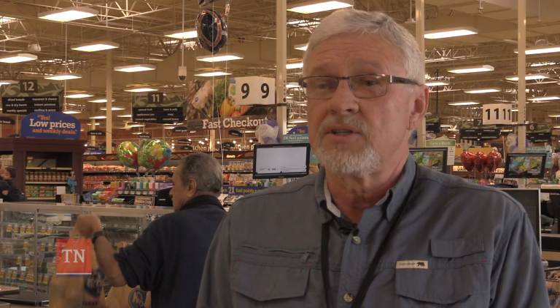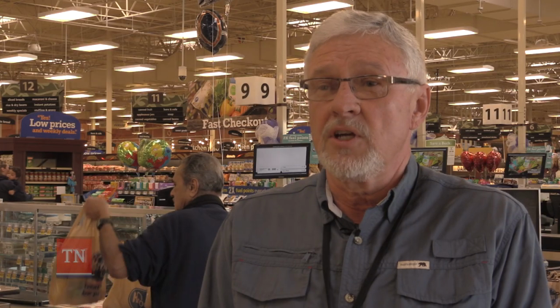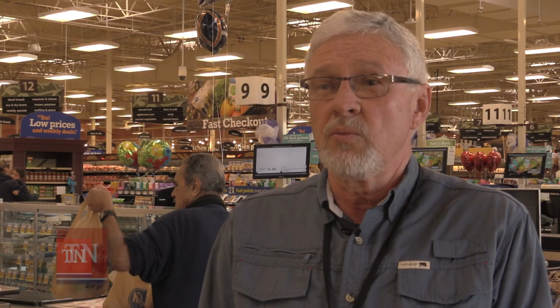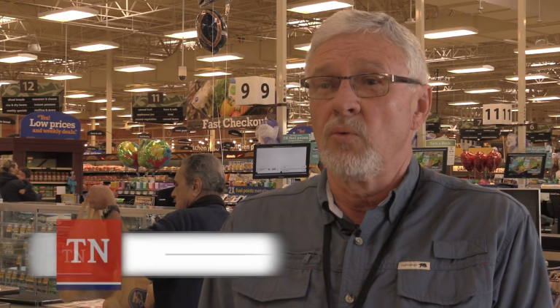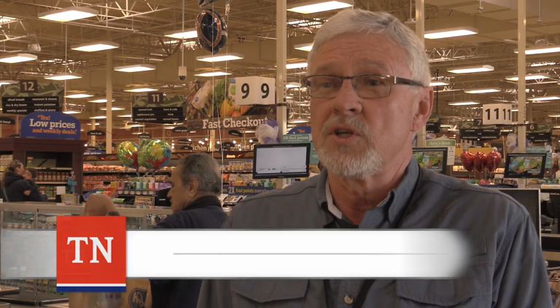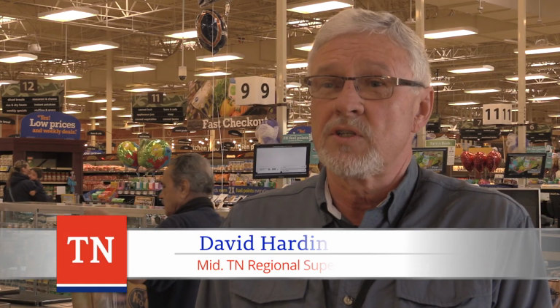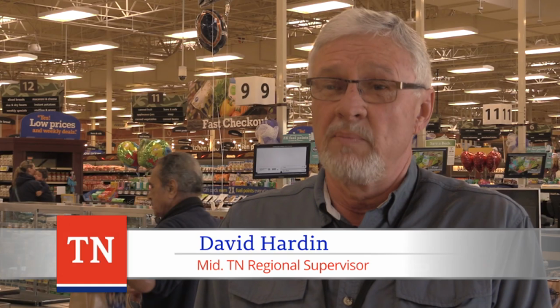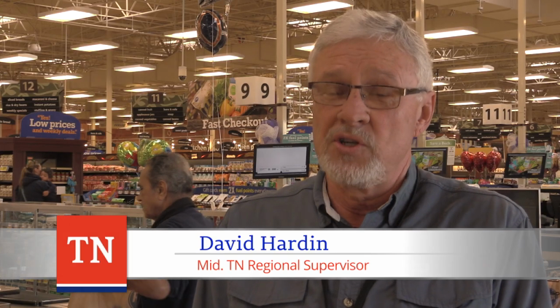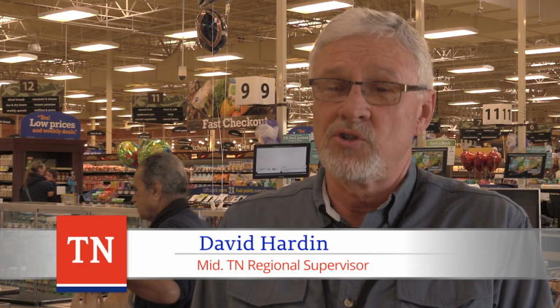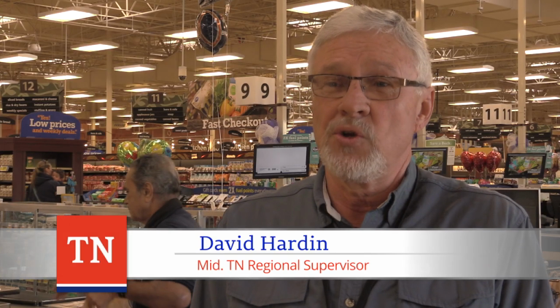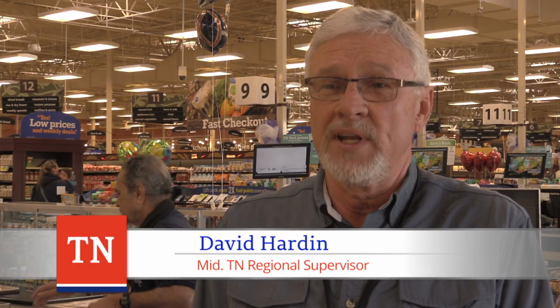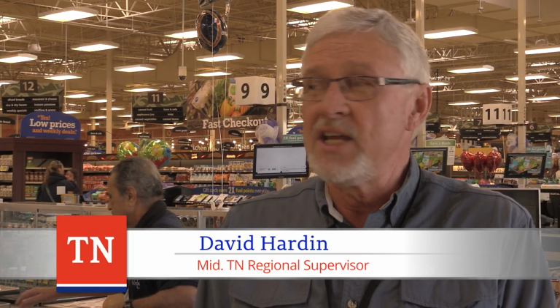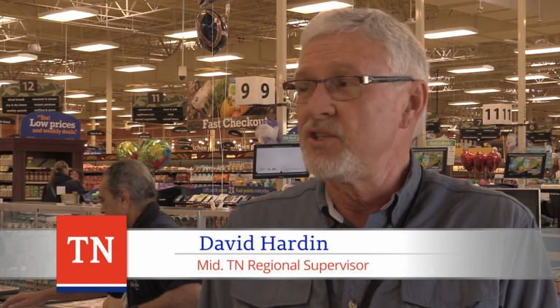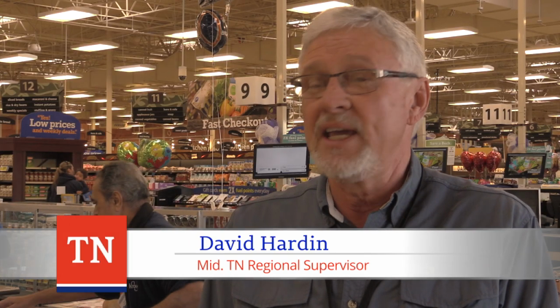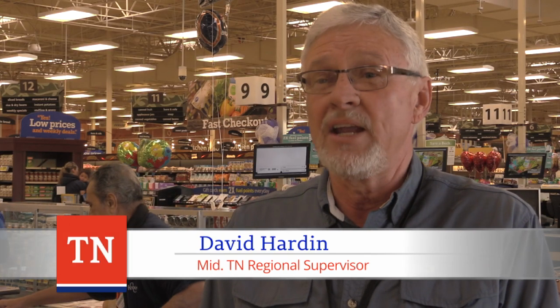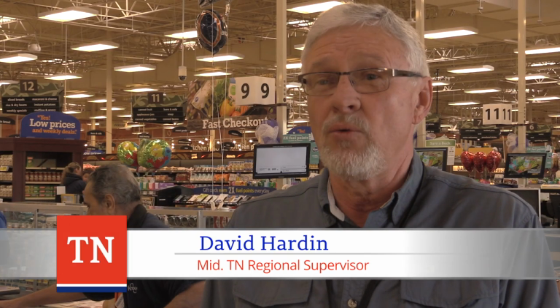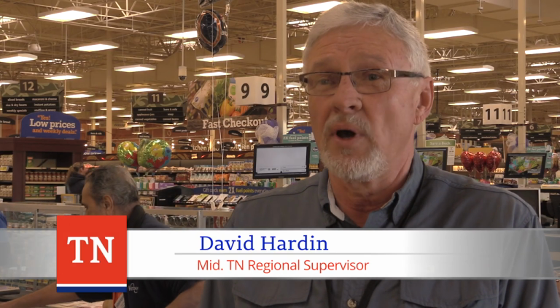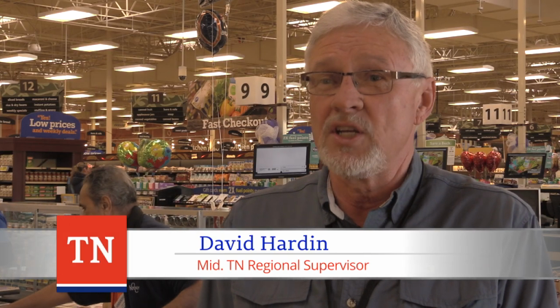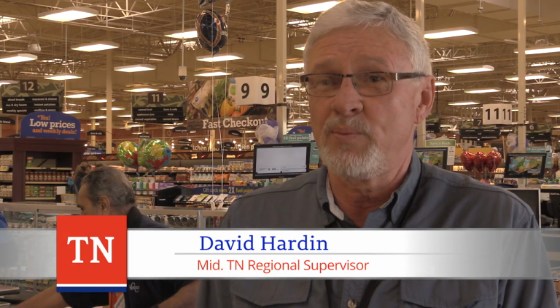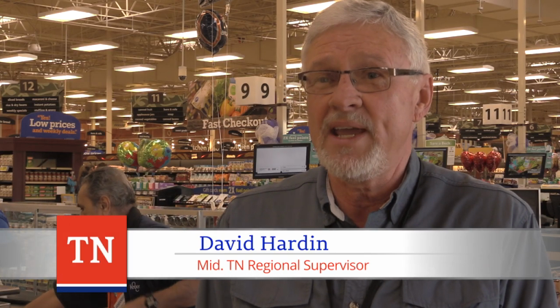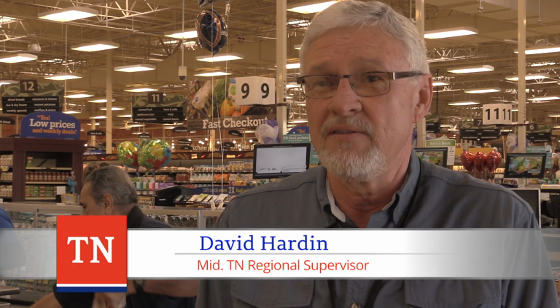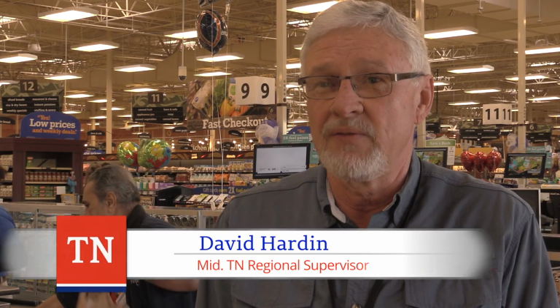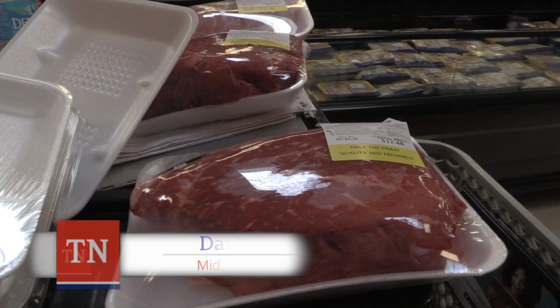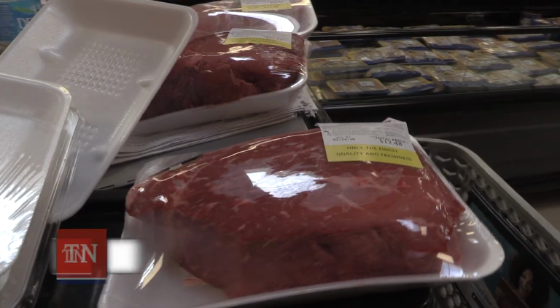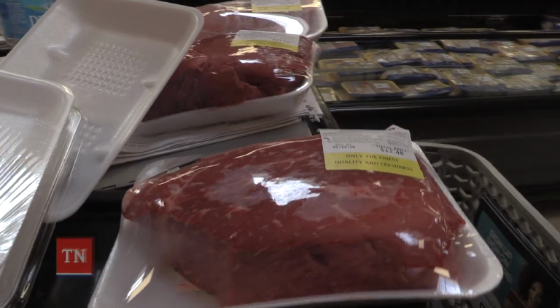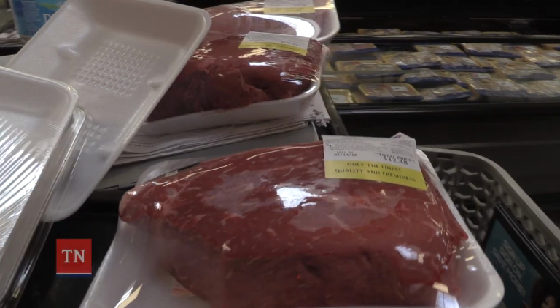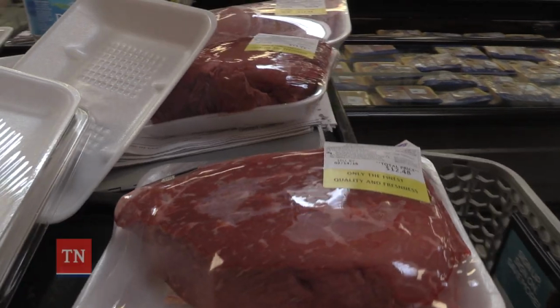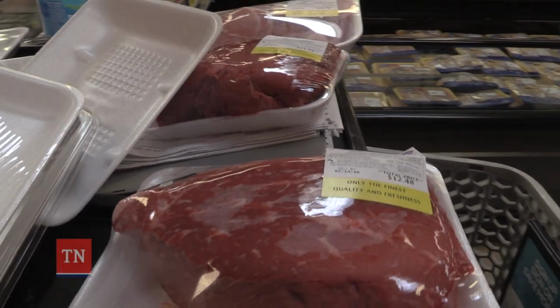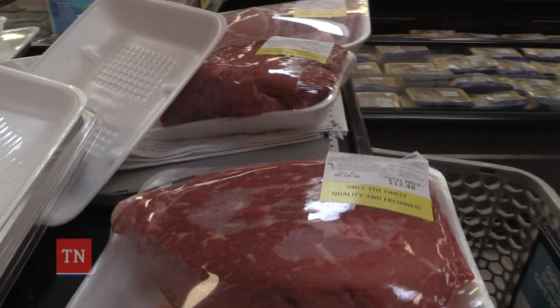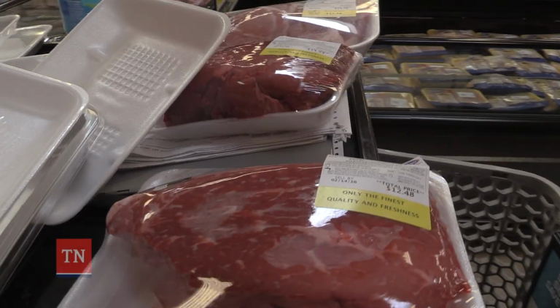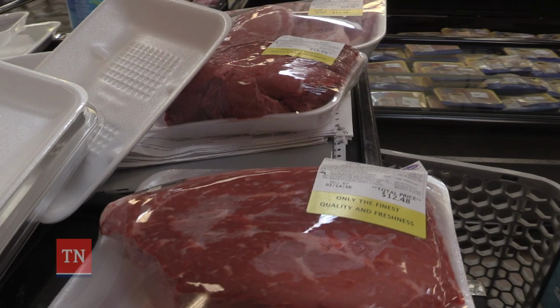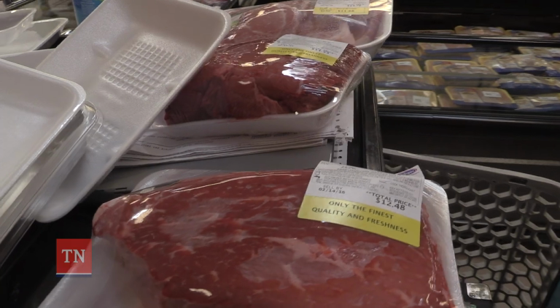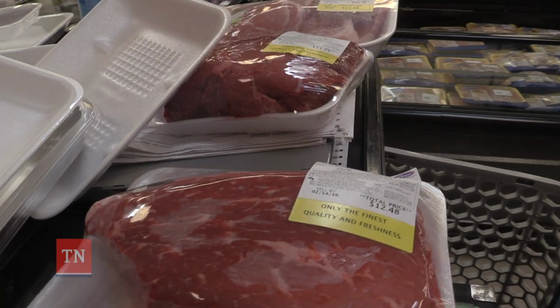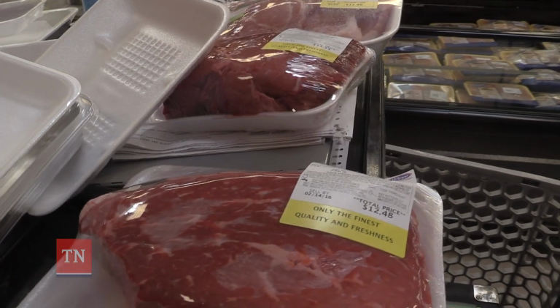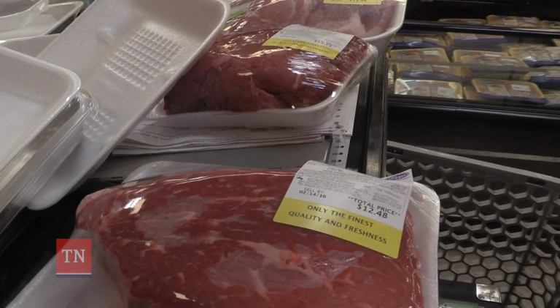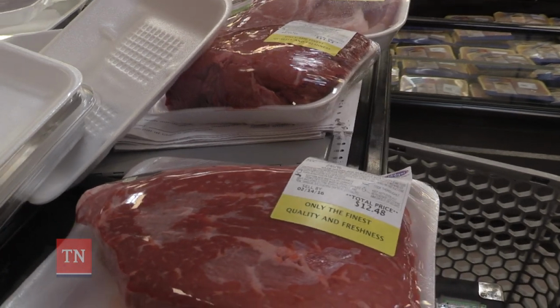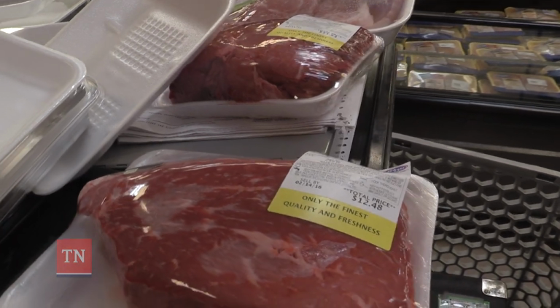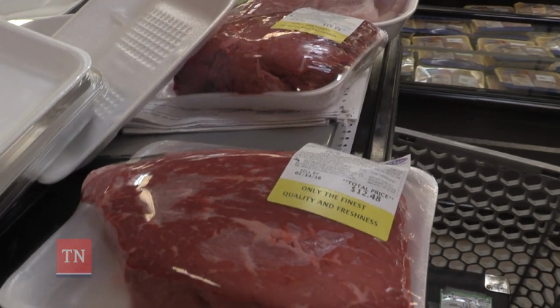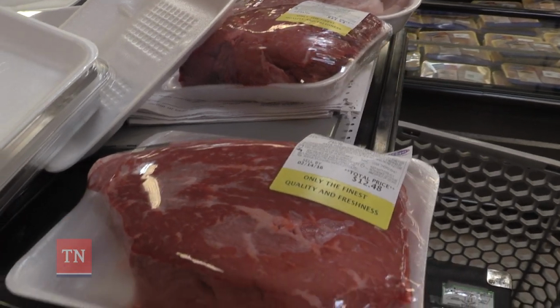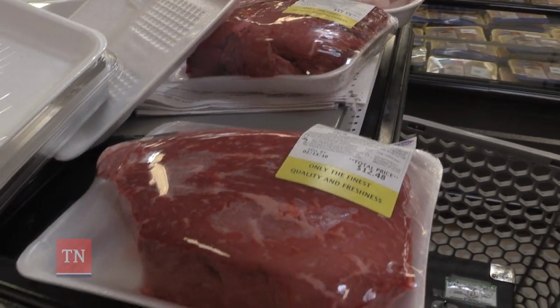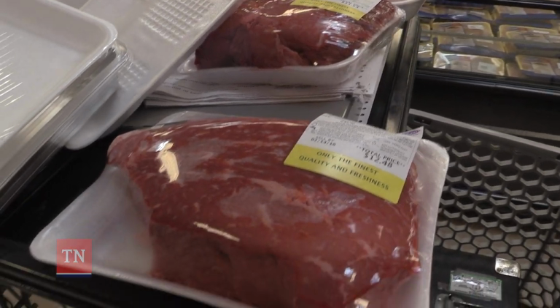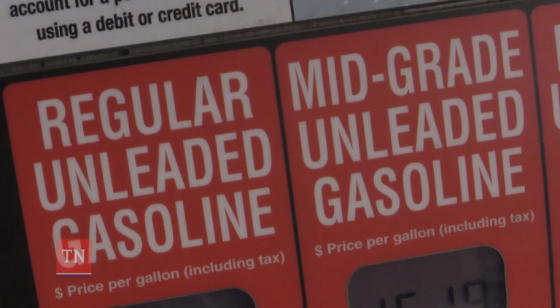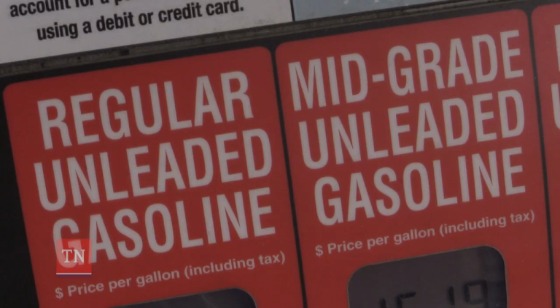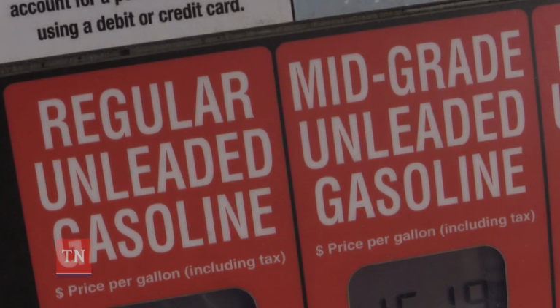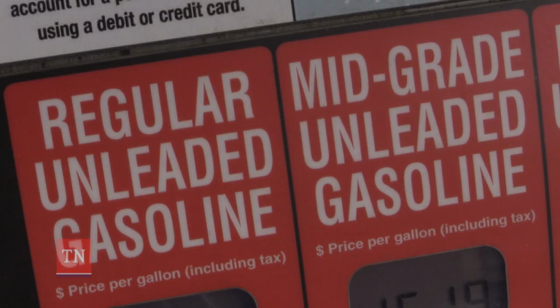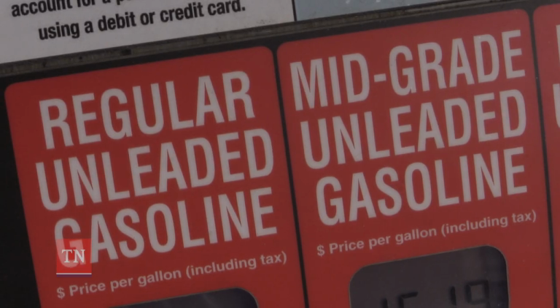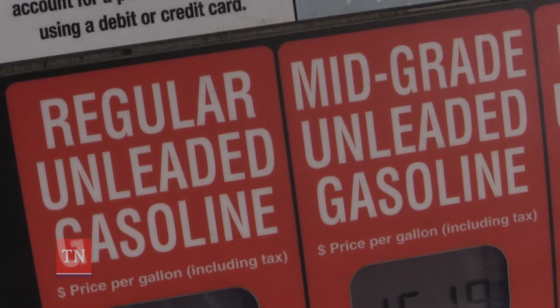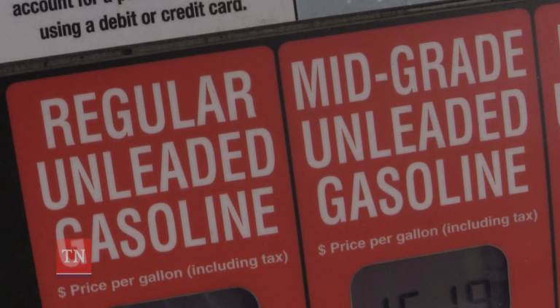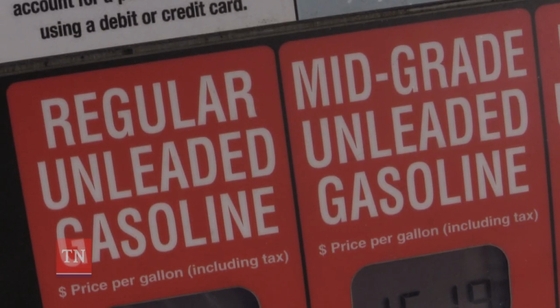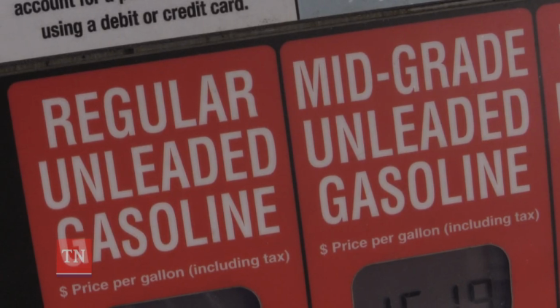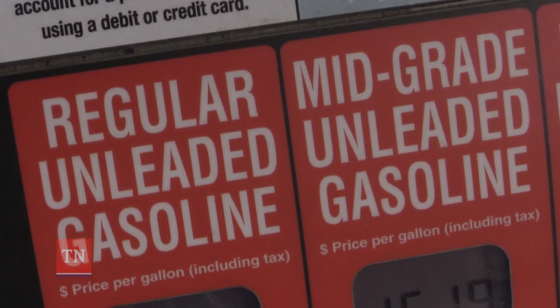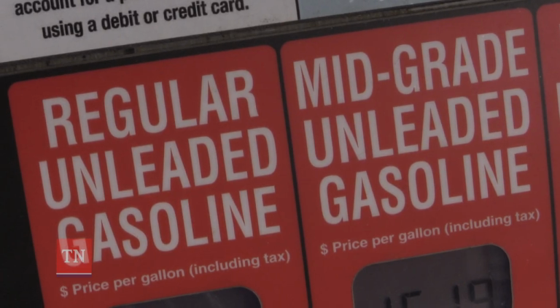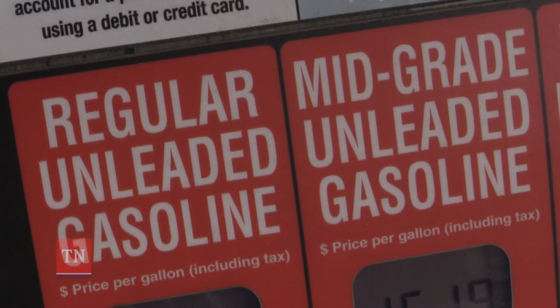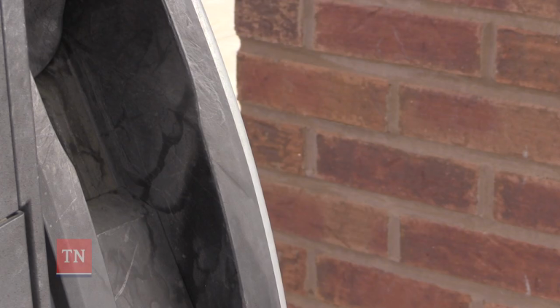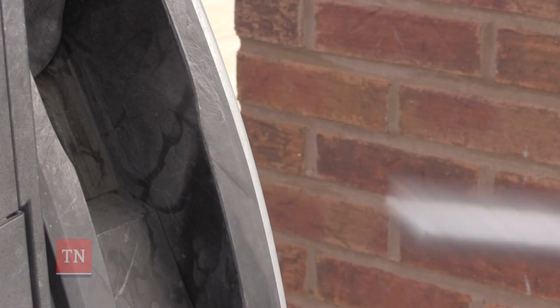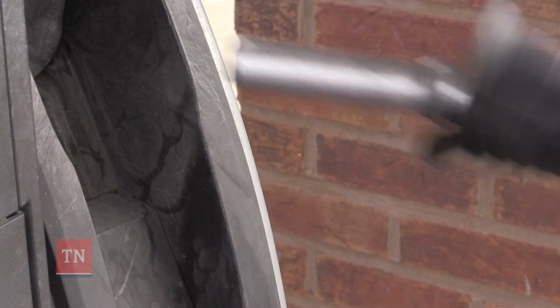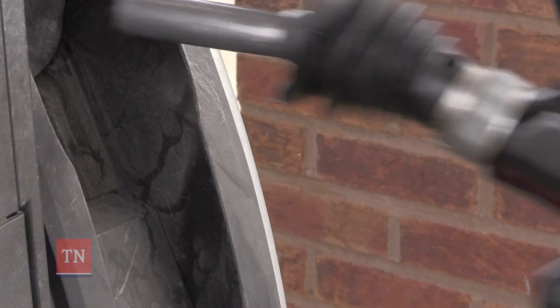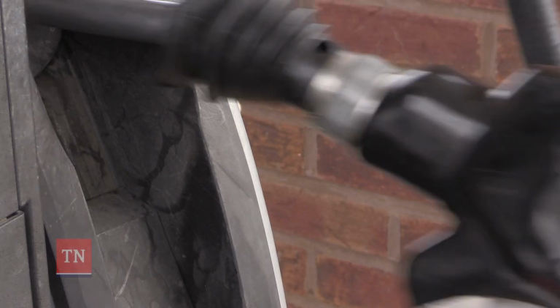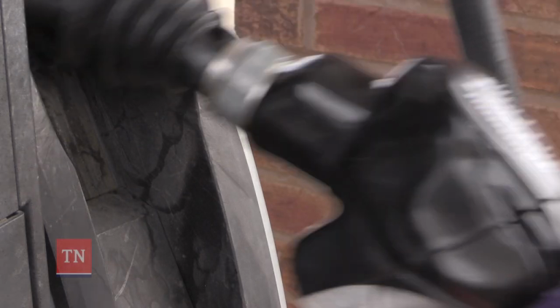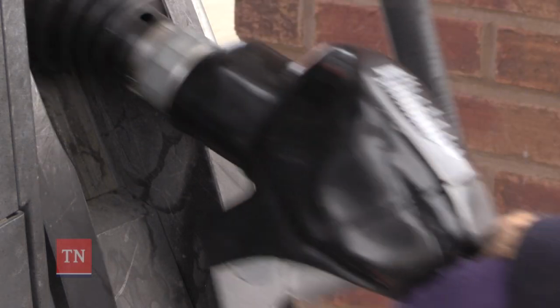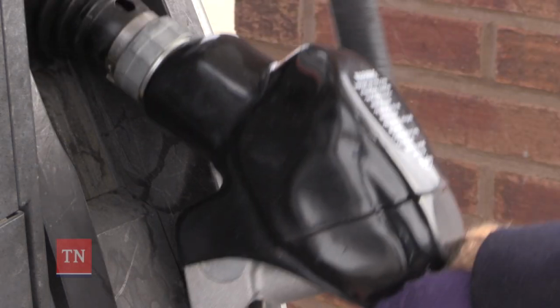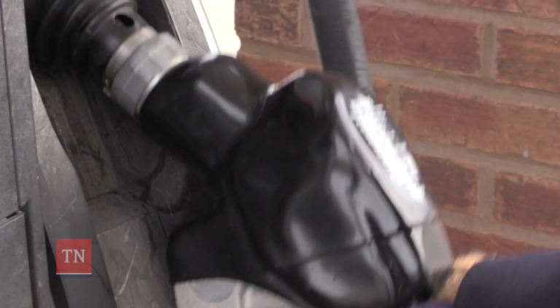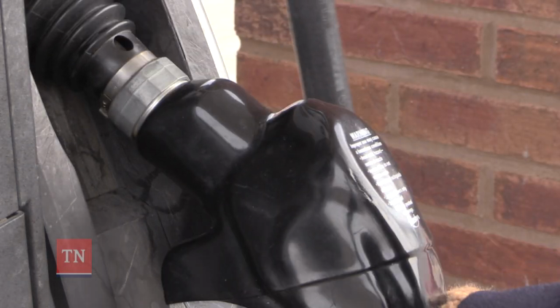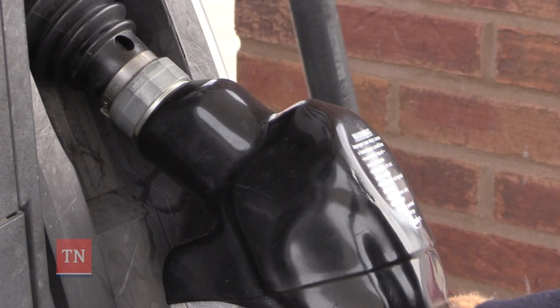The consumer wants to be sure that he's getting what he's paying for. If he's paying for a pound, then he's getting a pound. If he's buying a gallon, paying for a gallon, then he's getting a gallon.